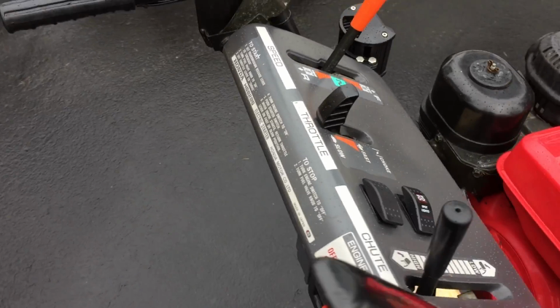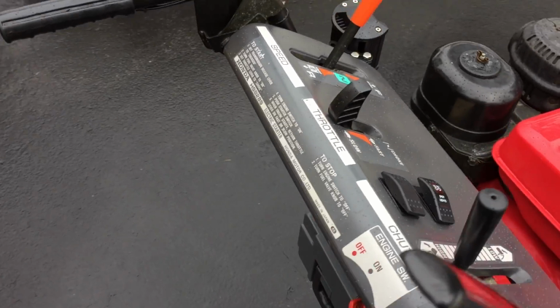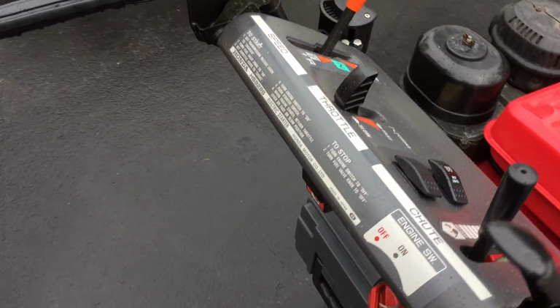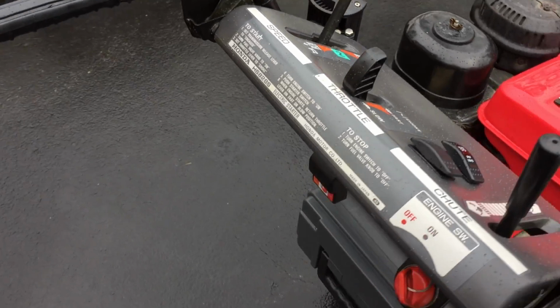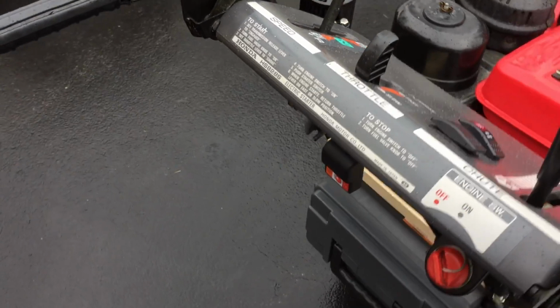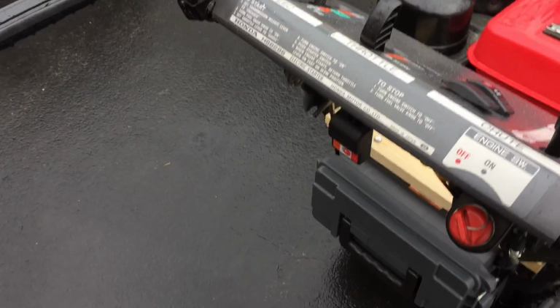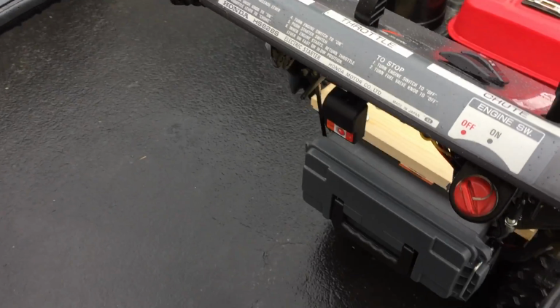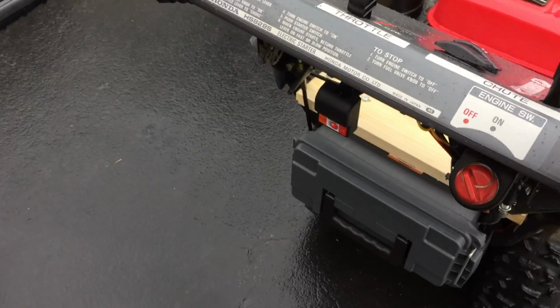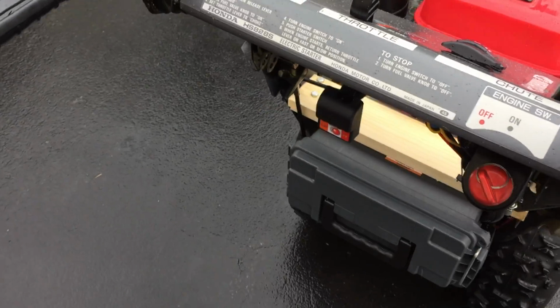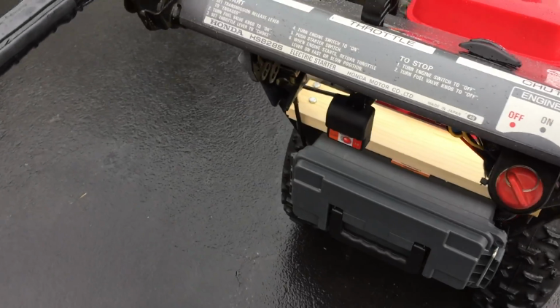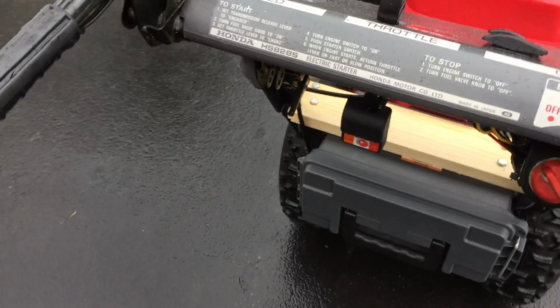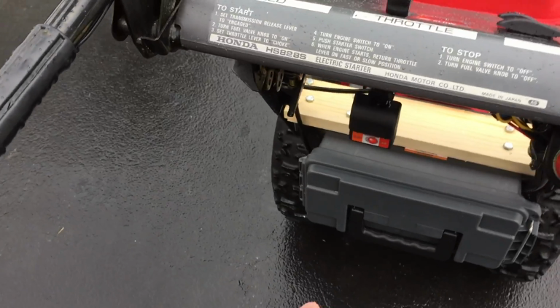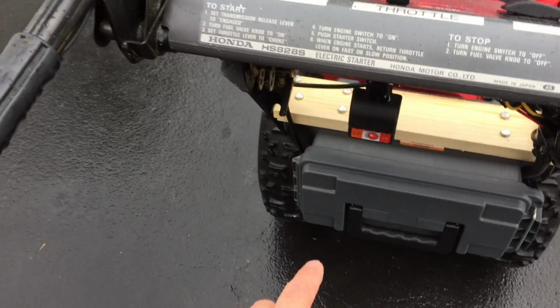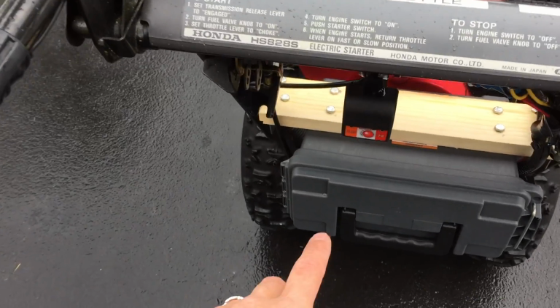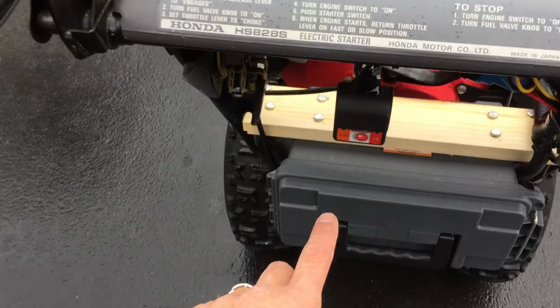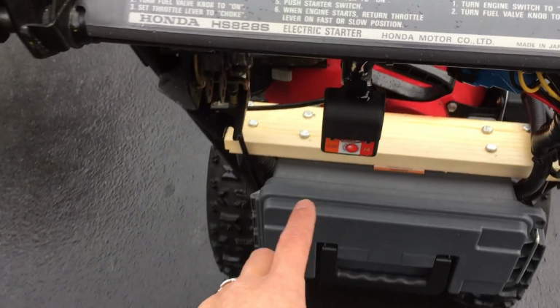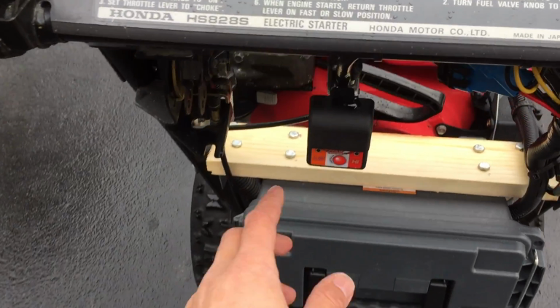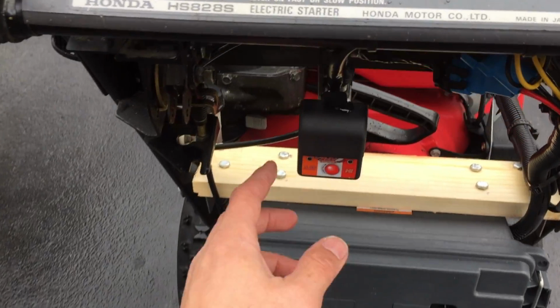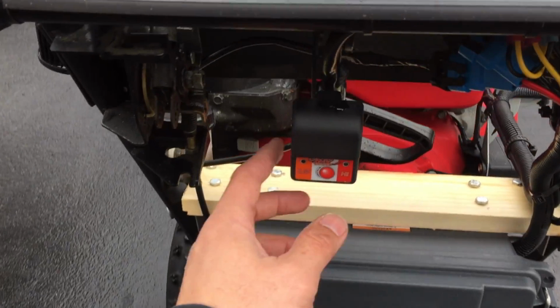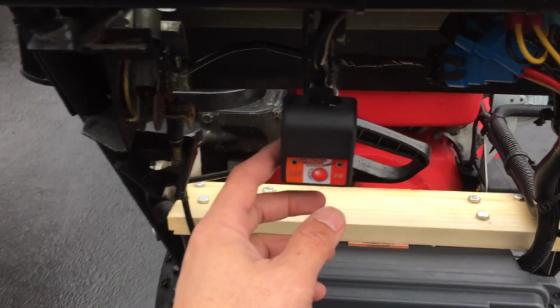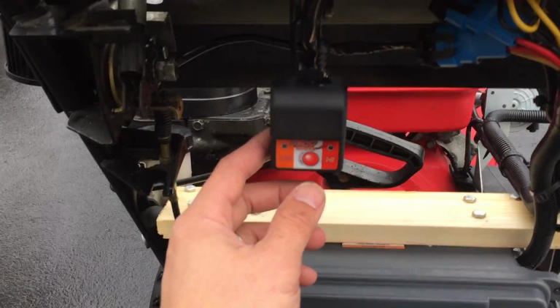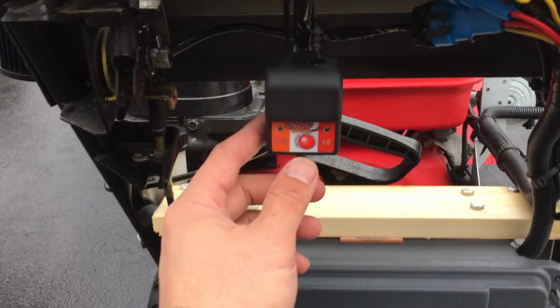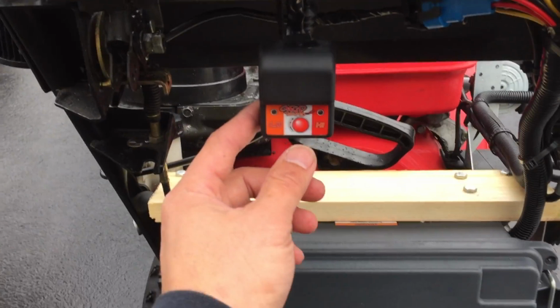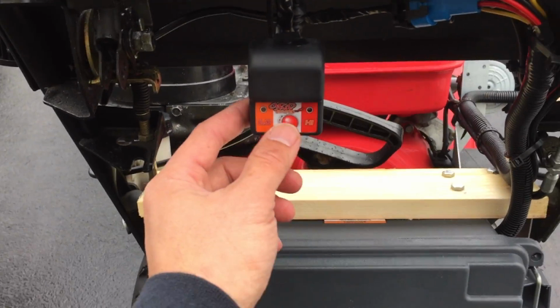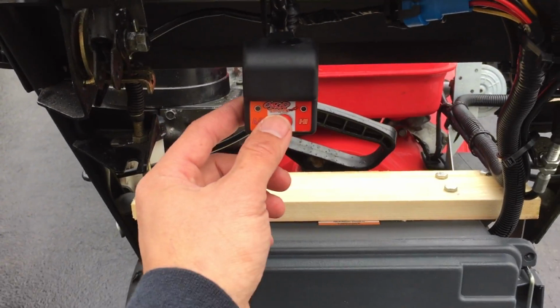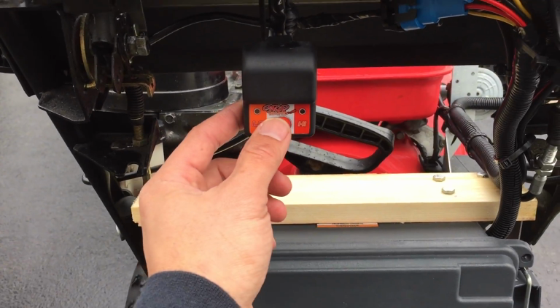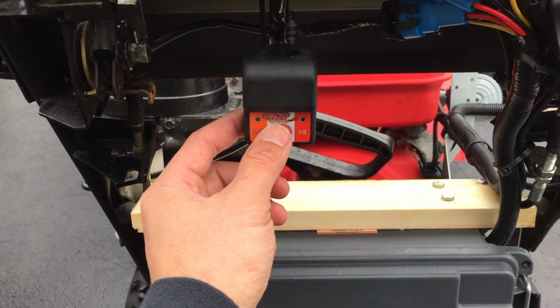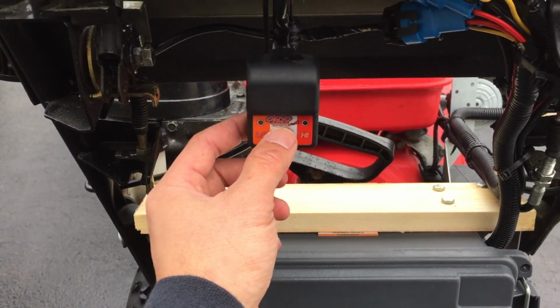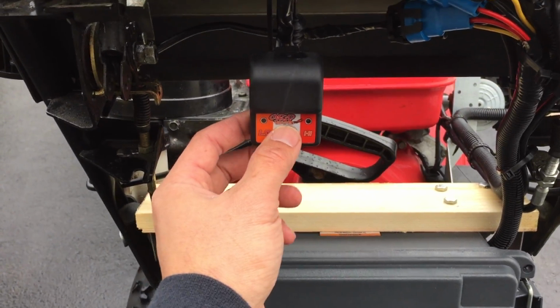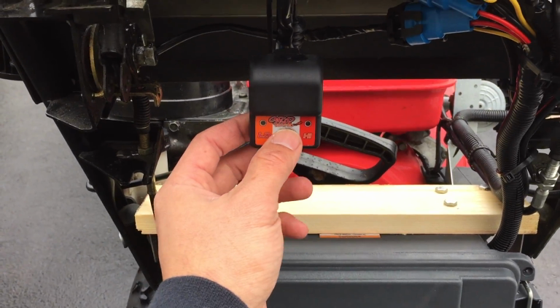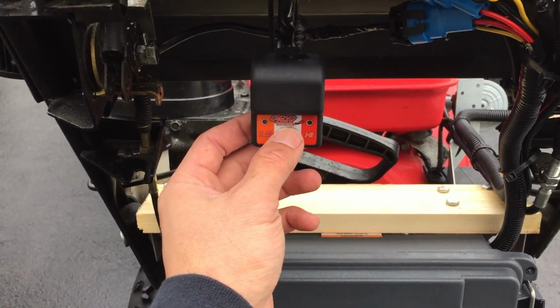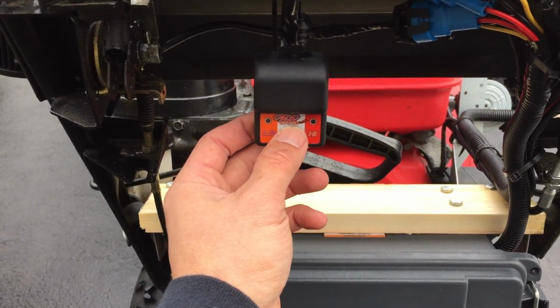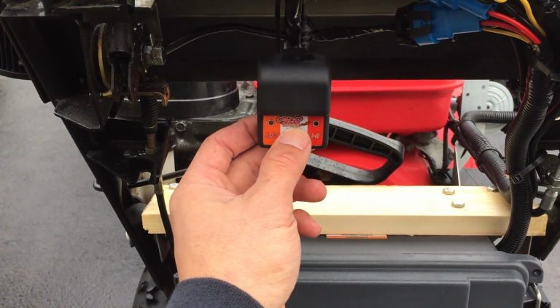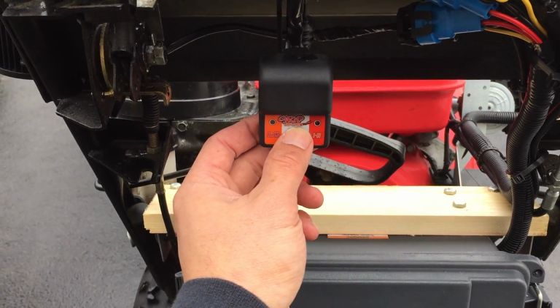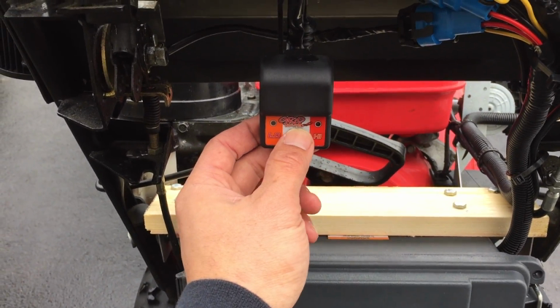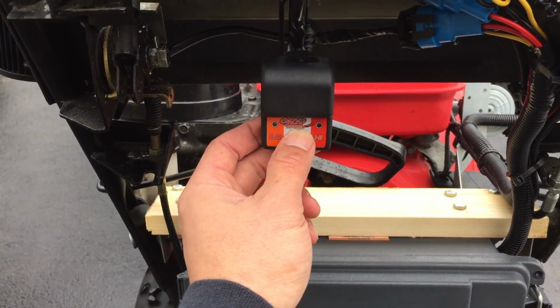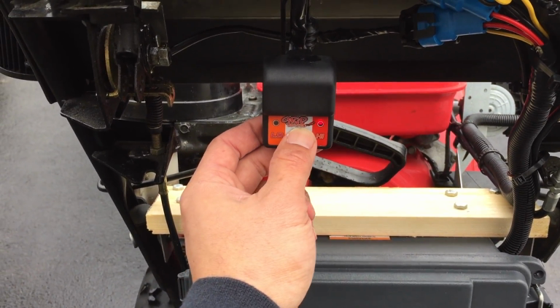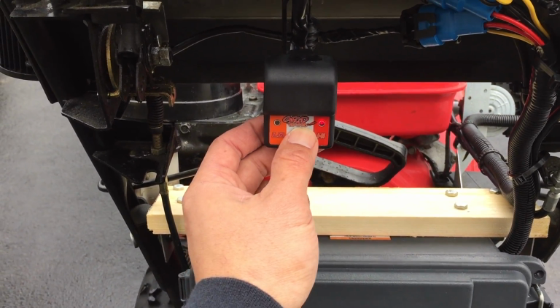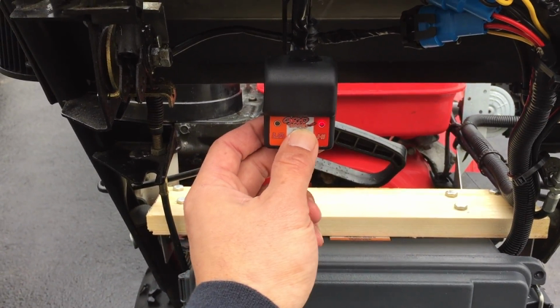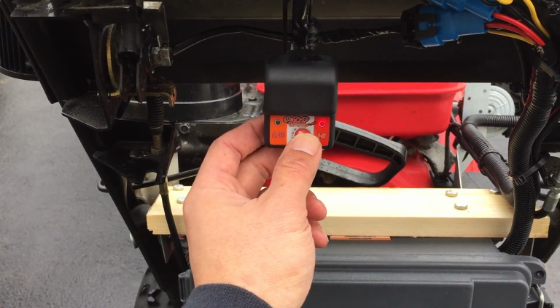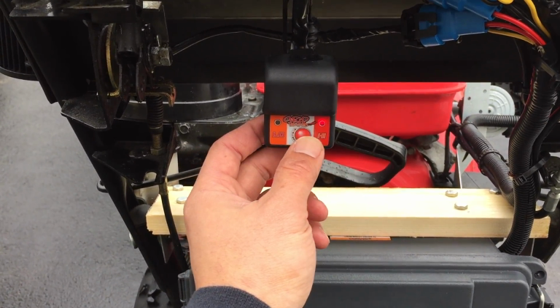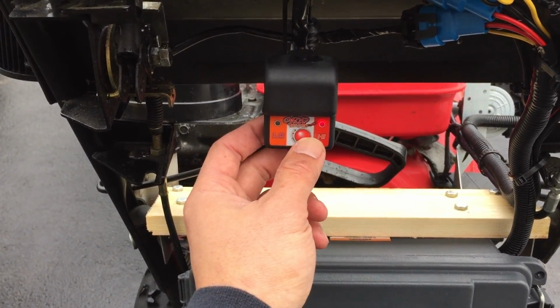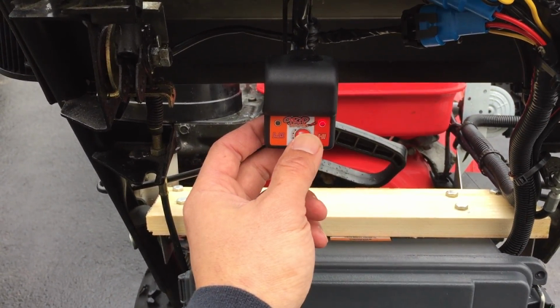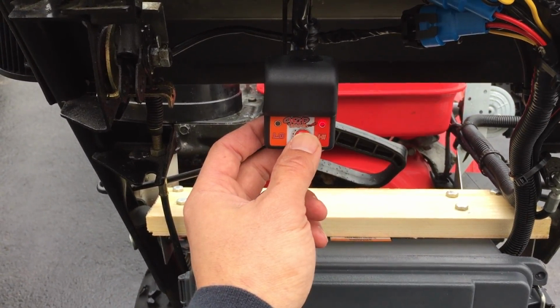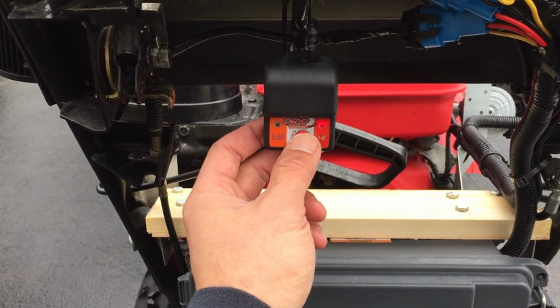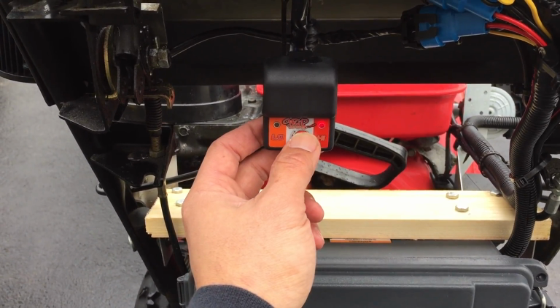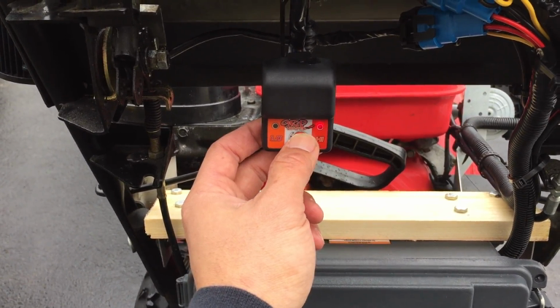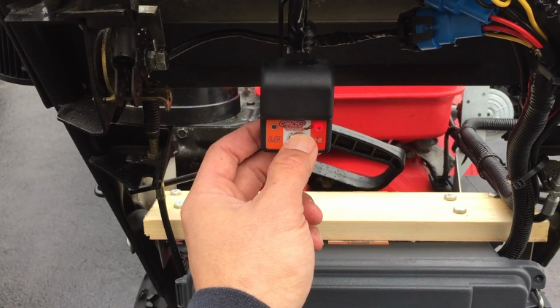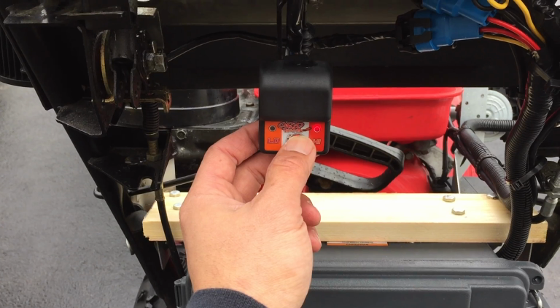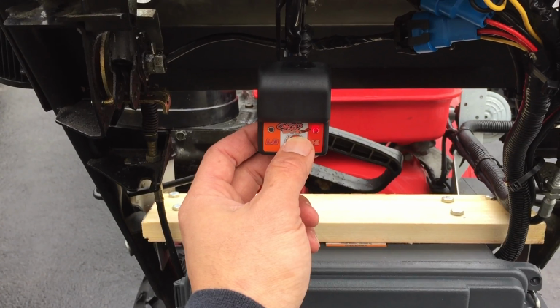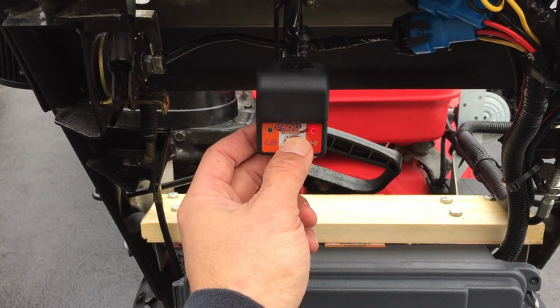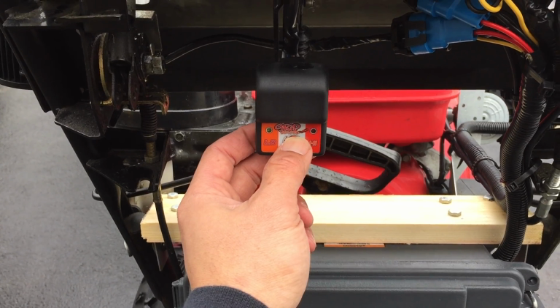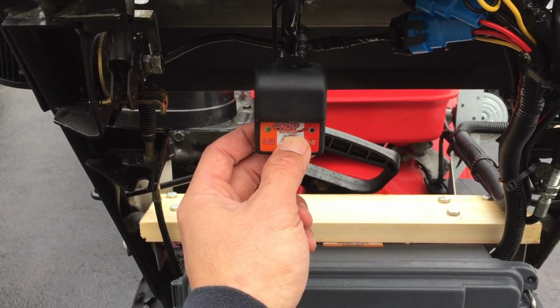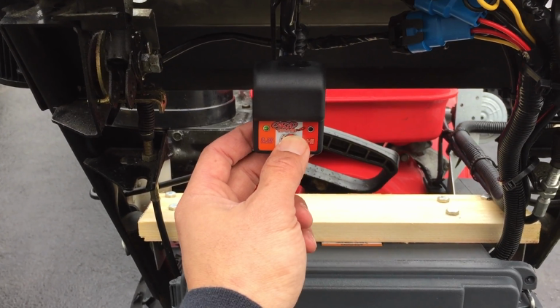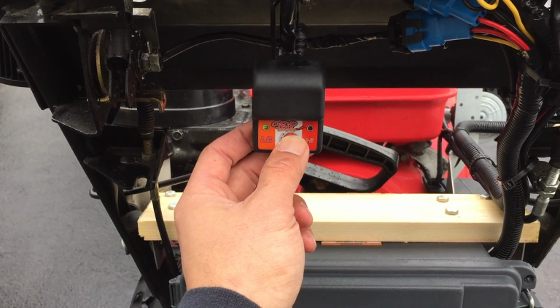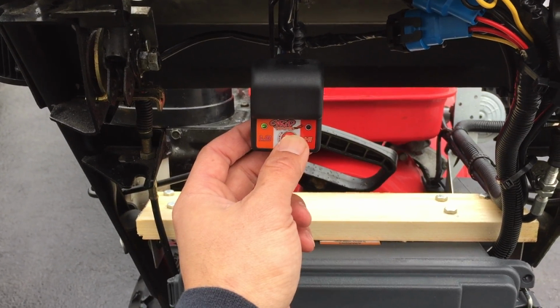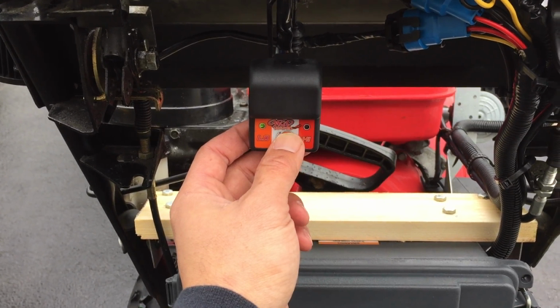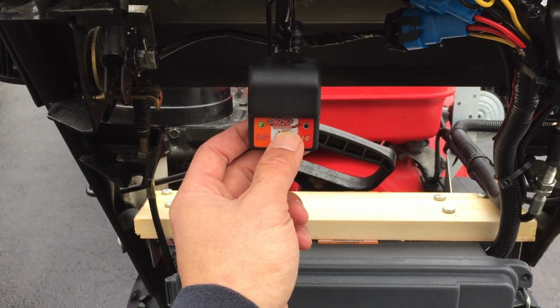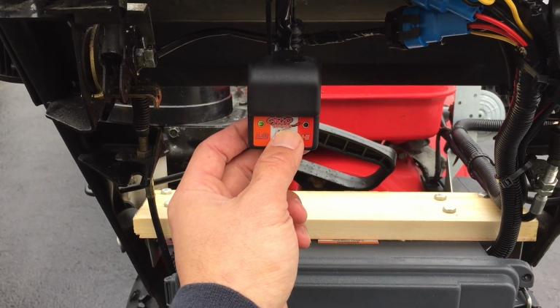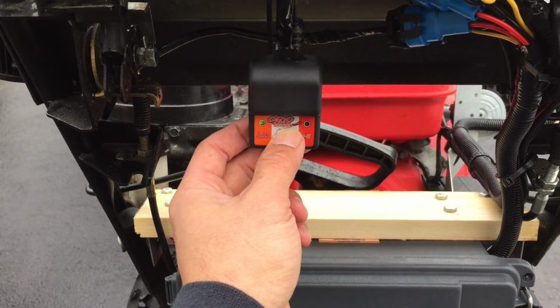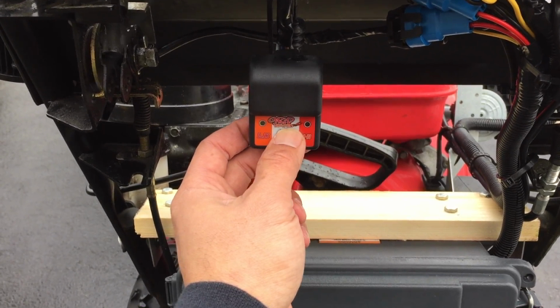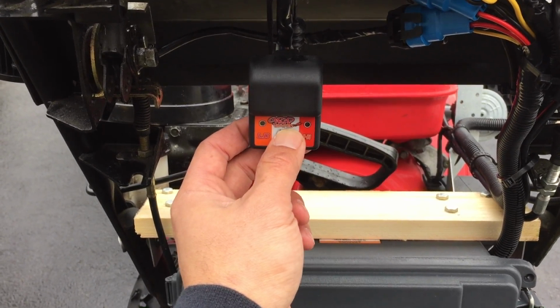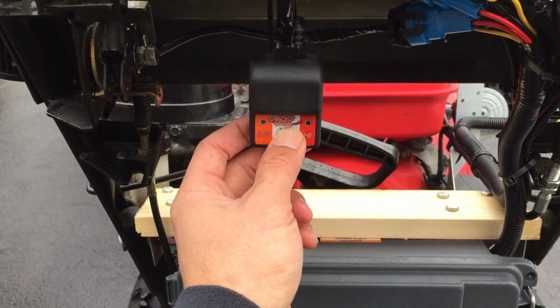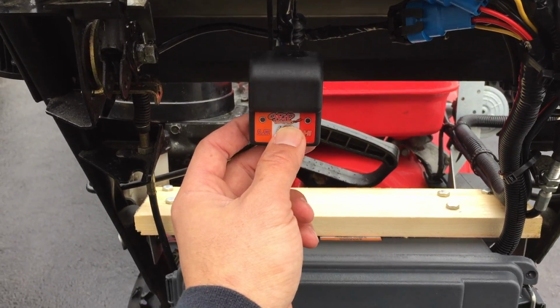Then I did the heated hand grips. This comes with its own relay and switch.